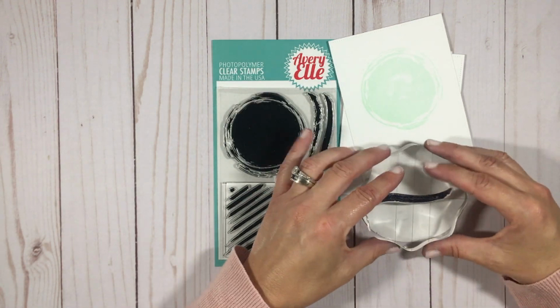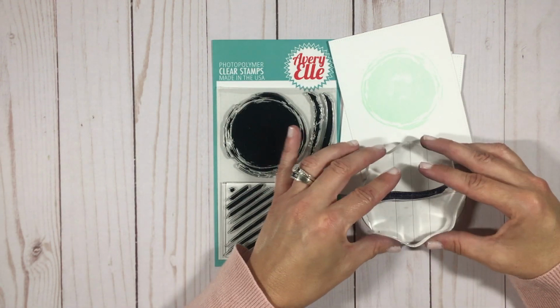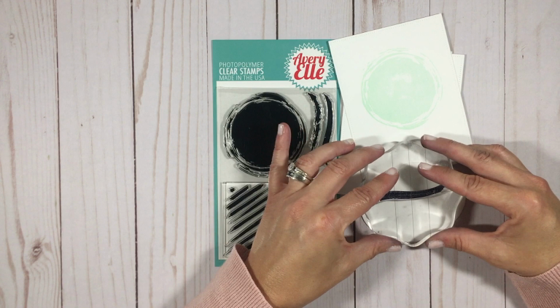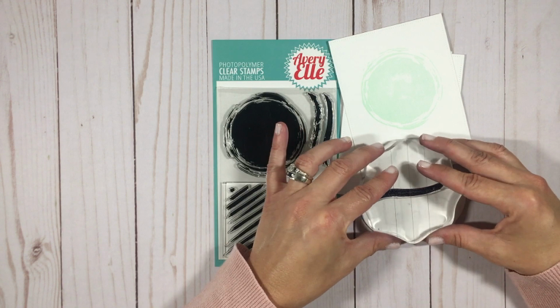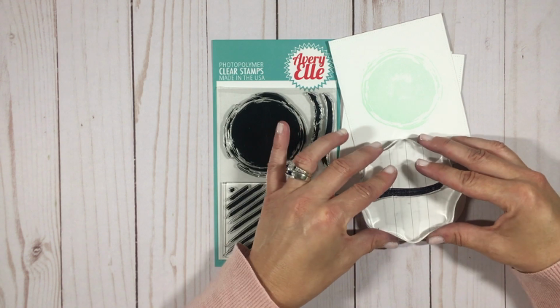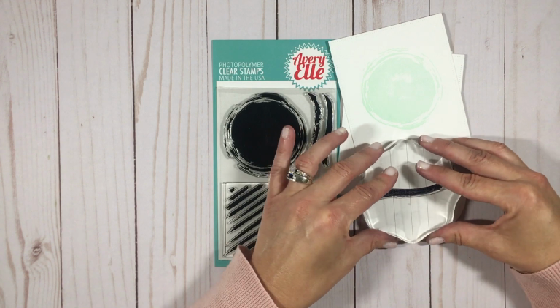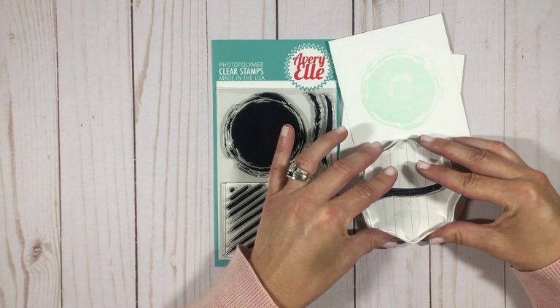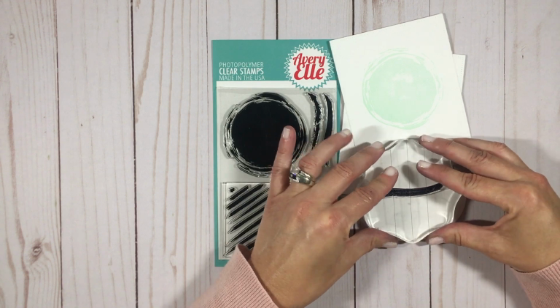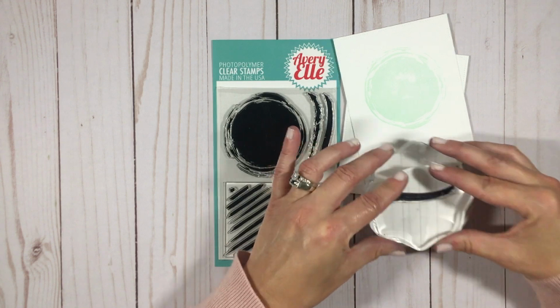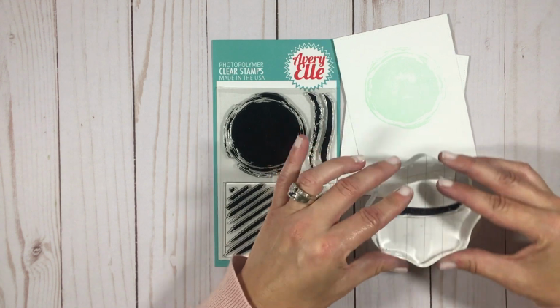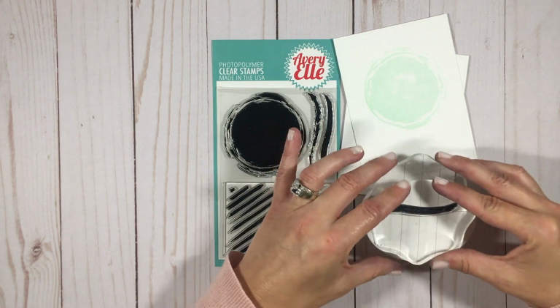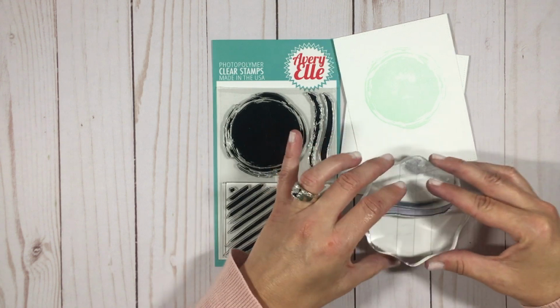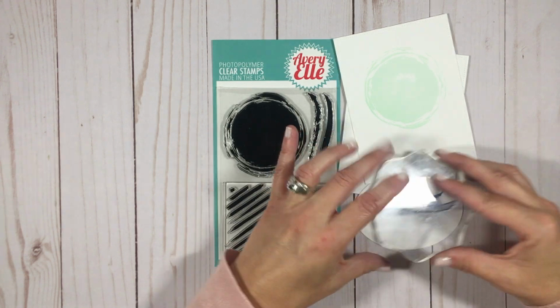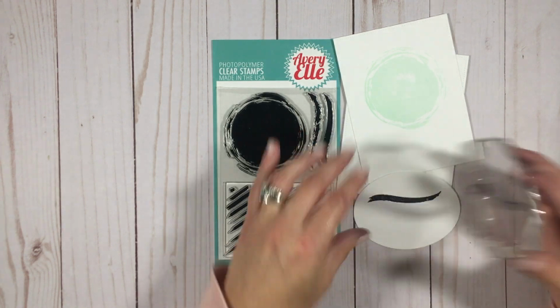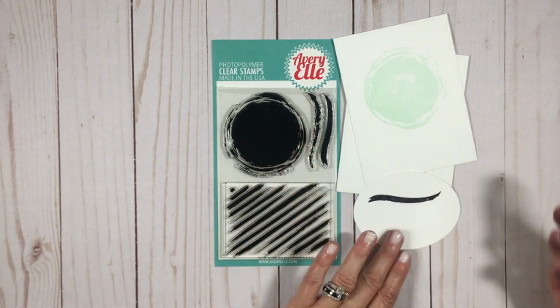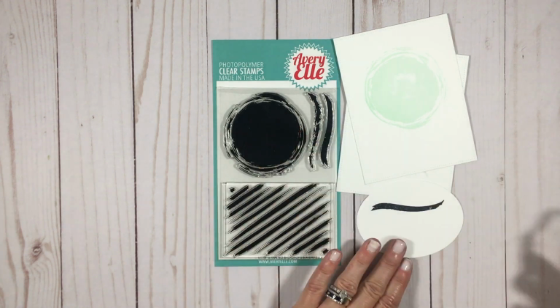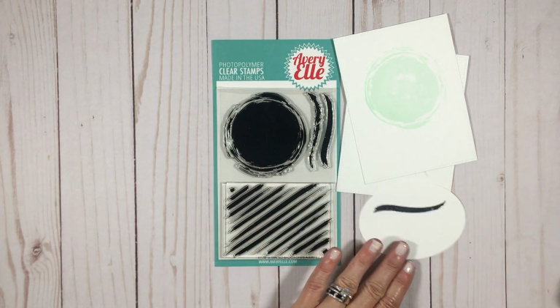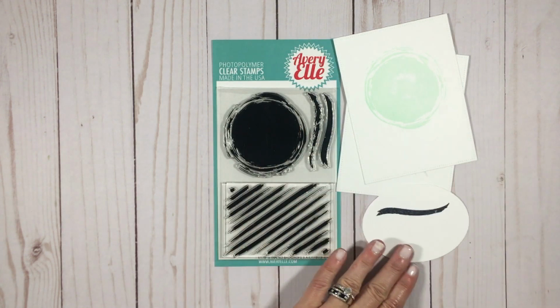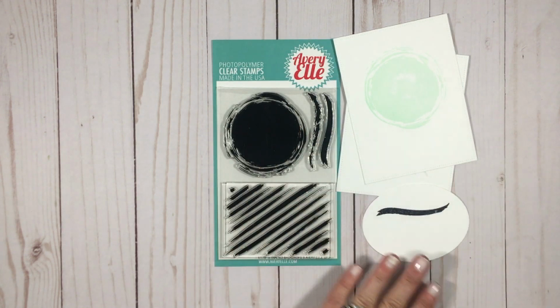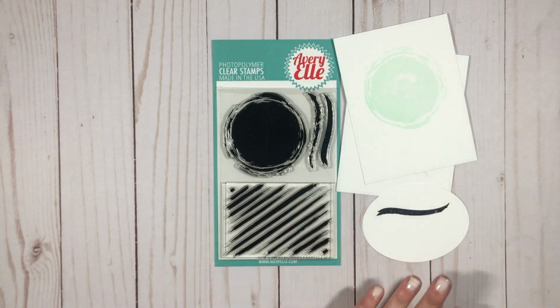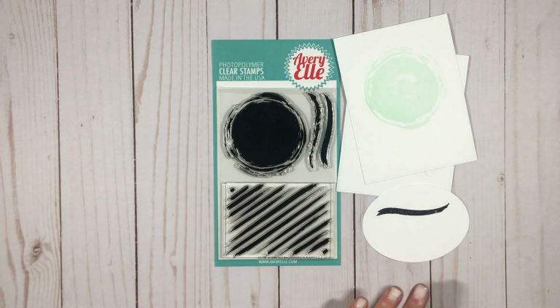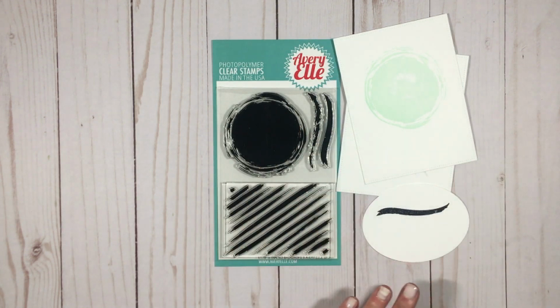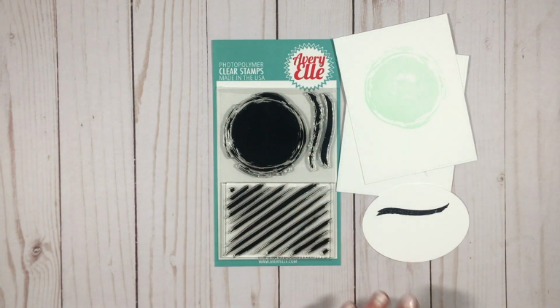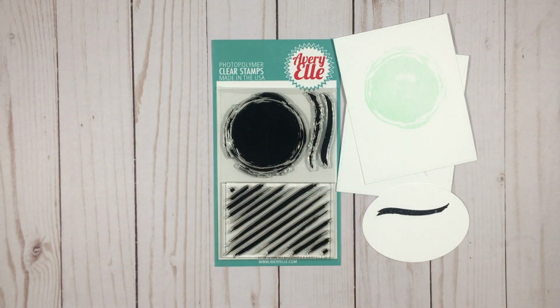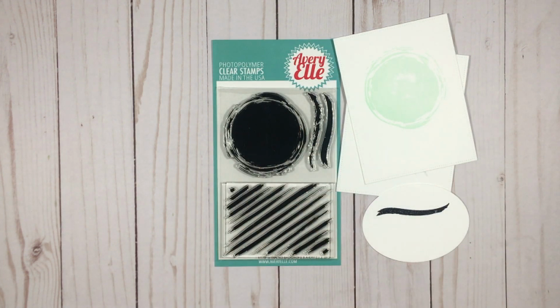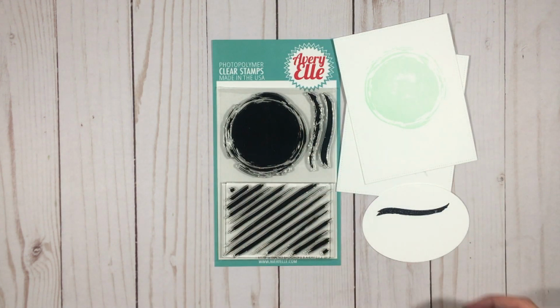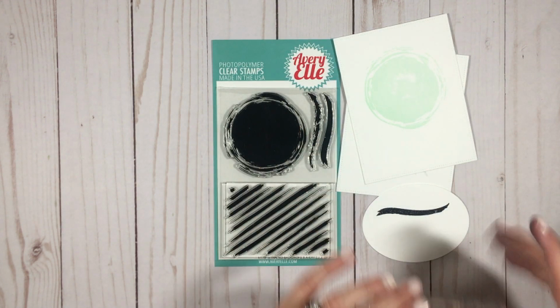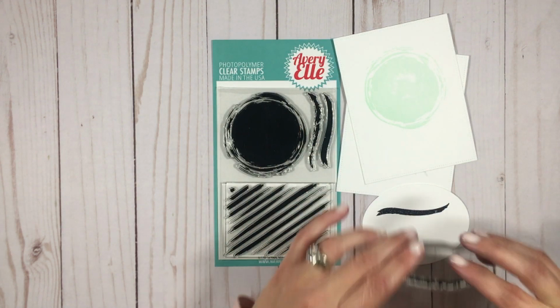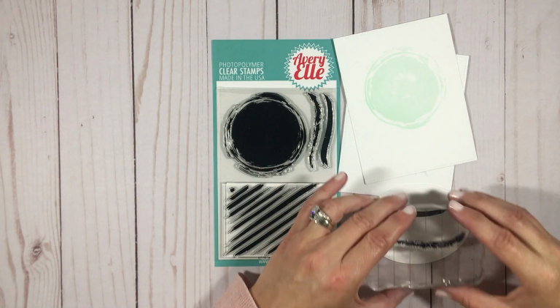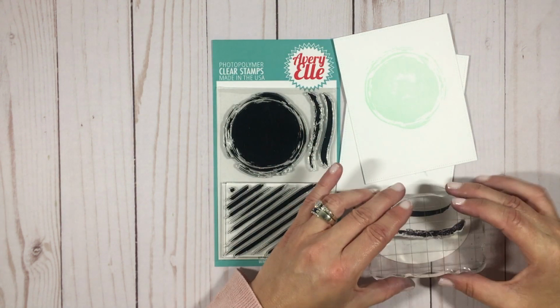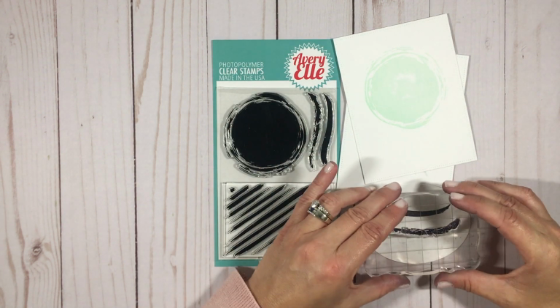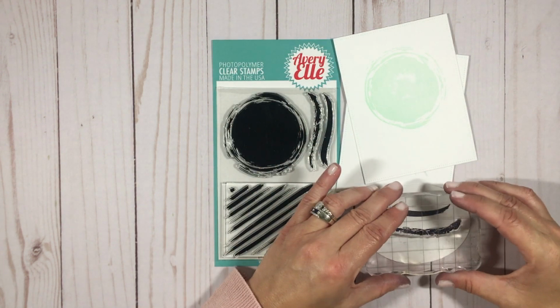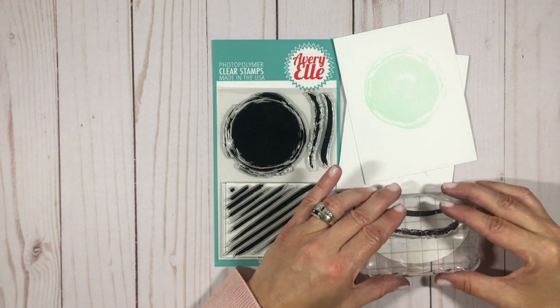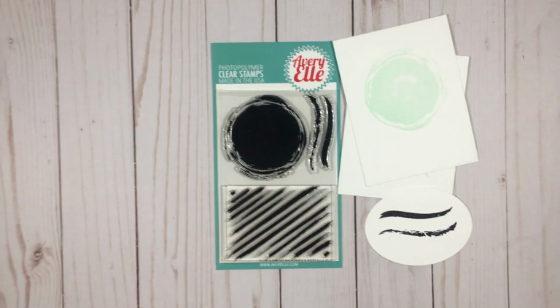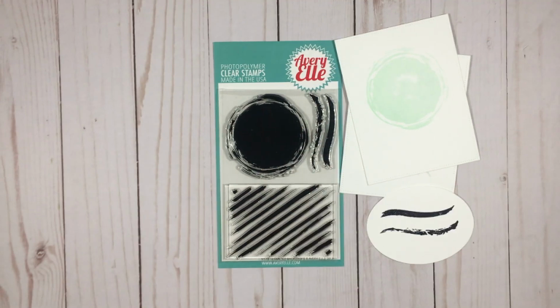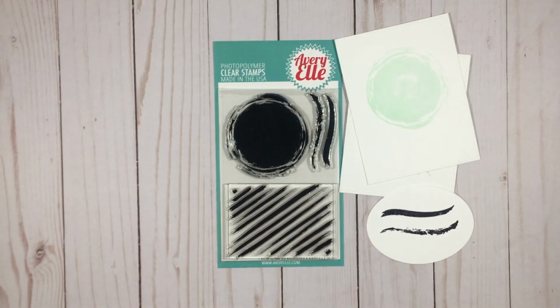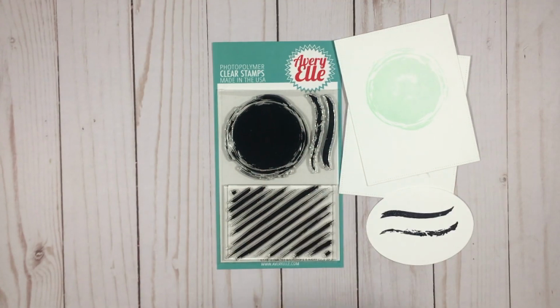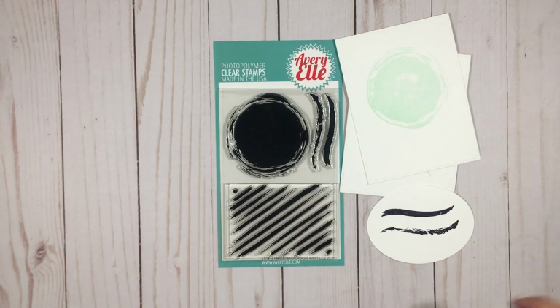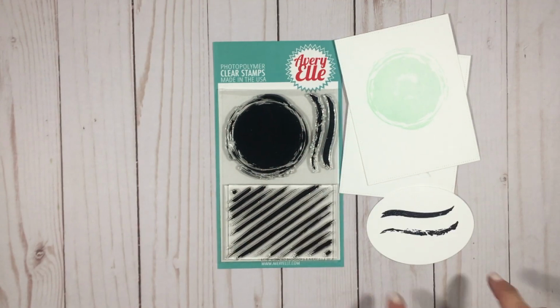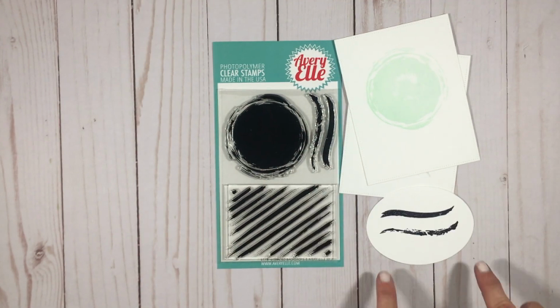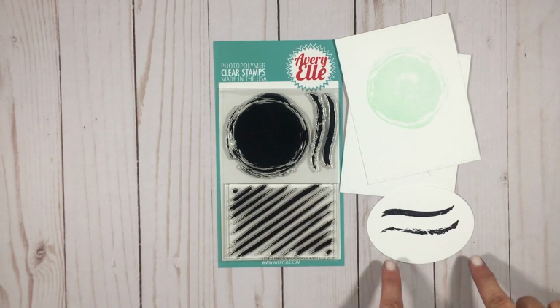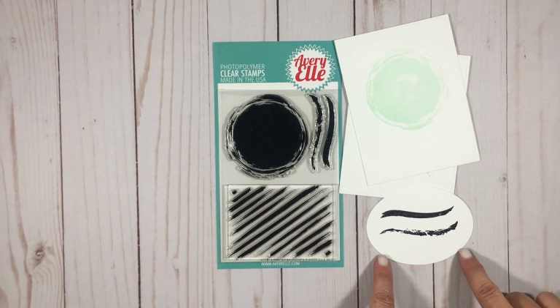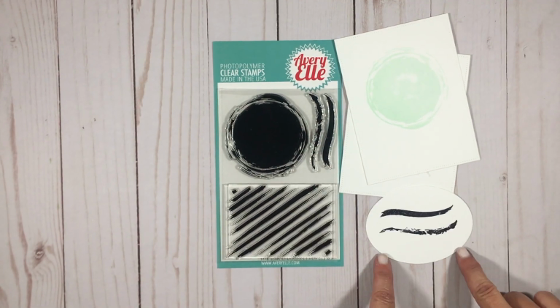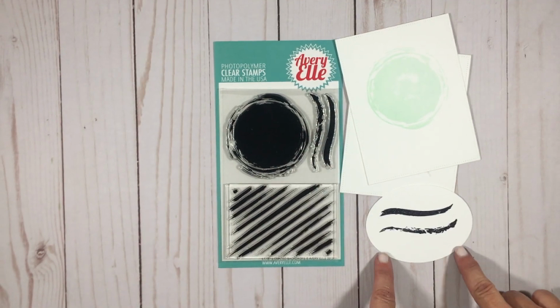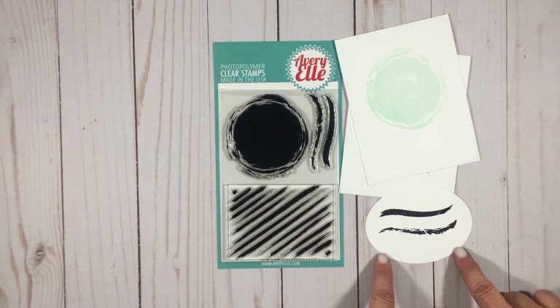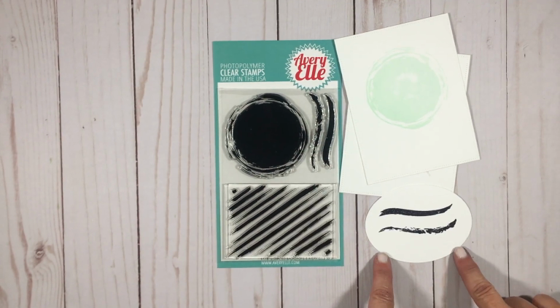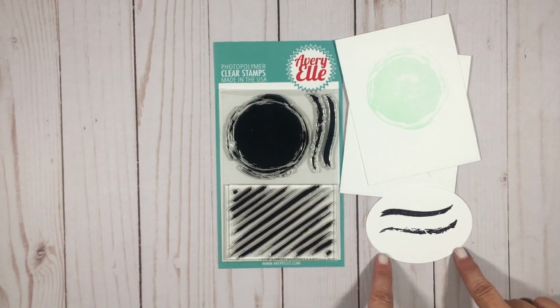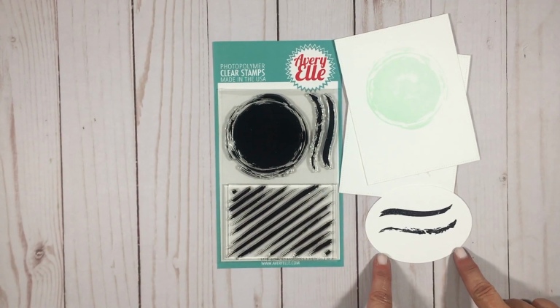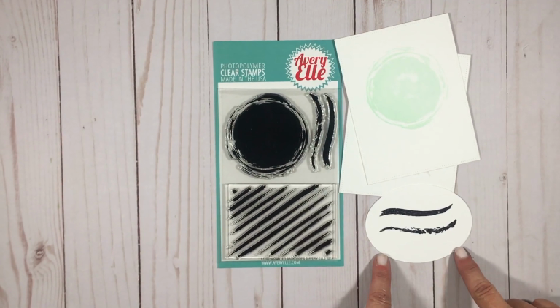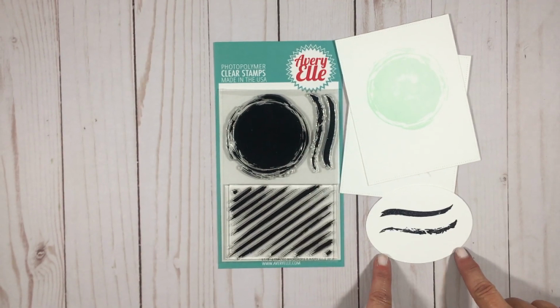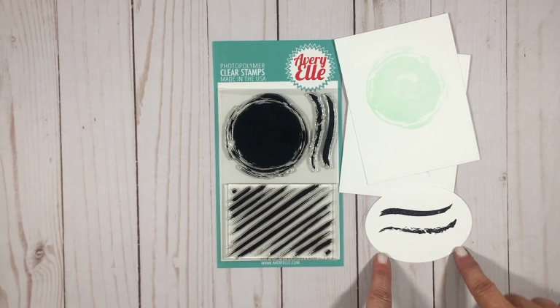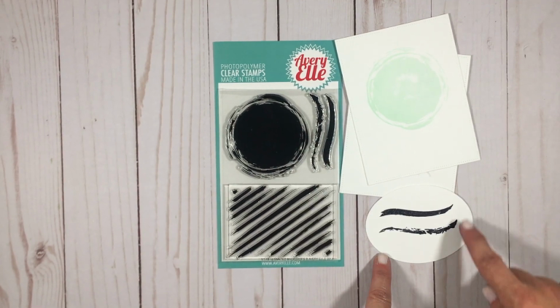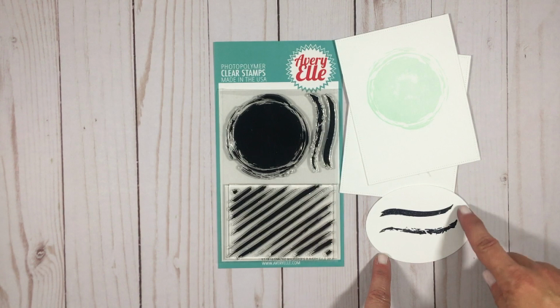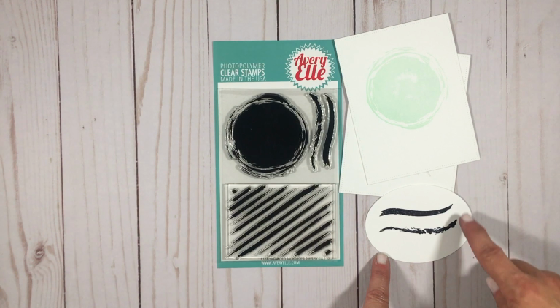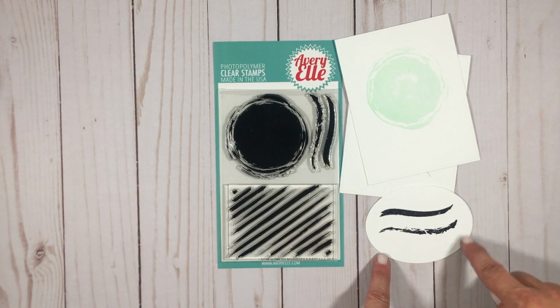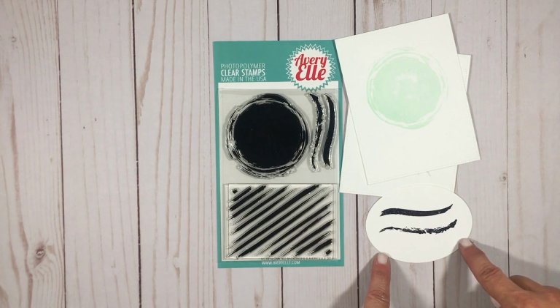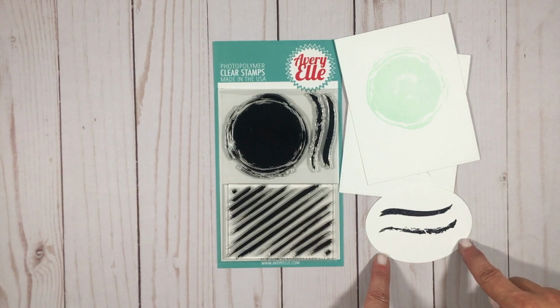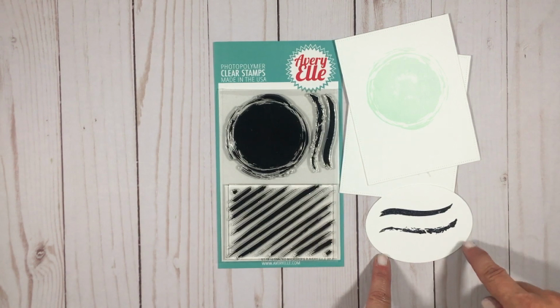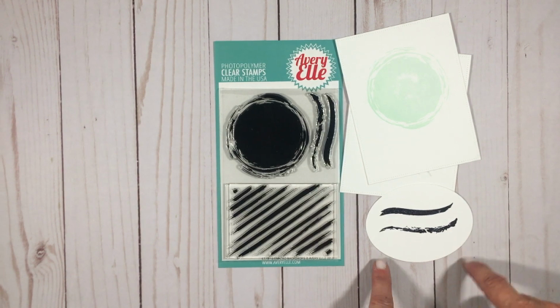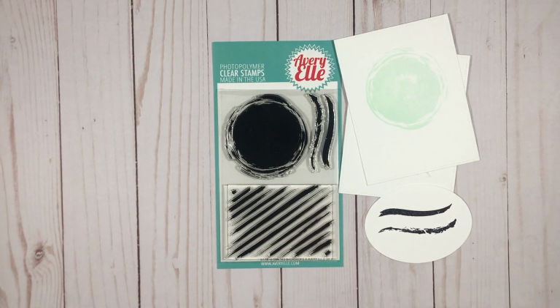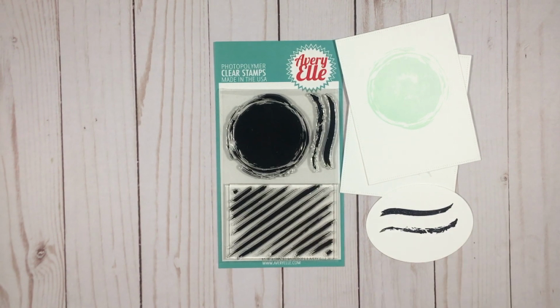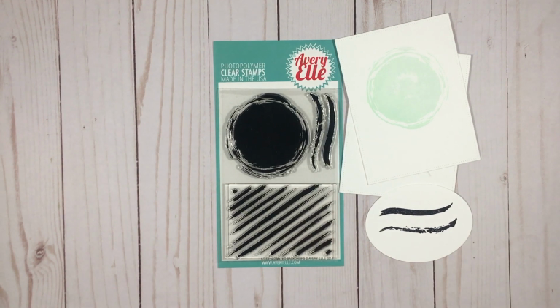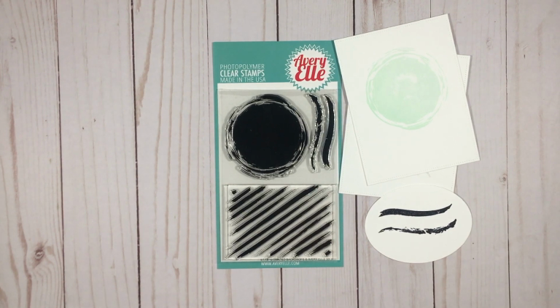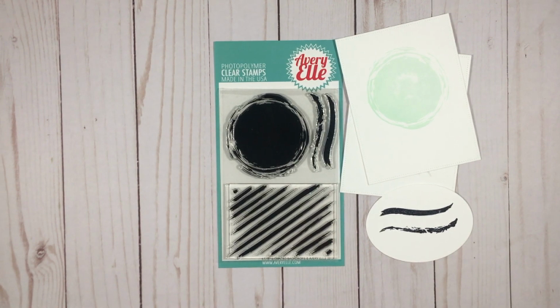The brush stroke images are really fun too. You could stamp these out in rainbow vertically and then put a sentiment on top — it'd be really cute.